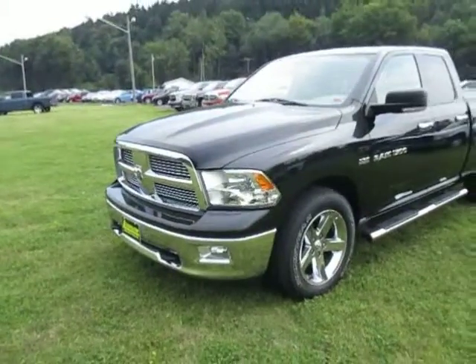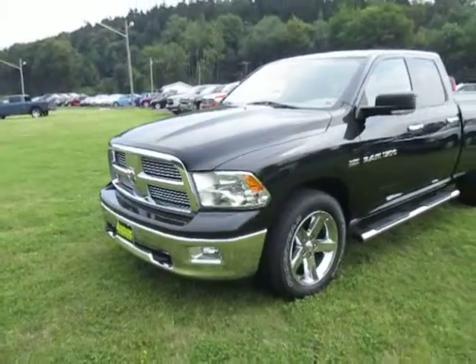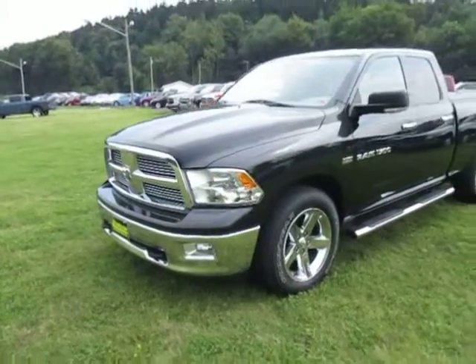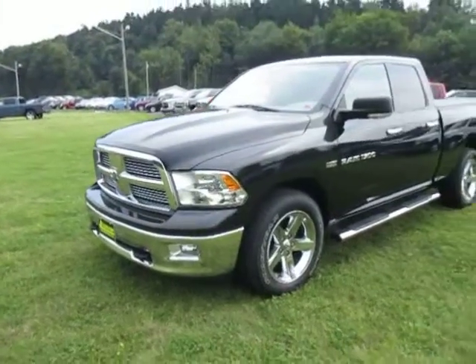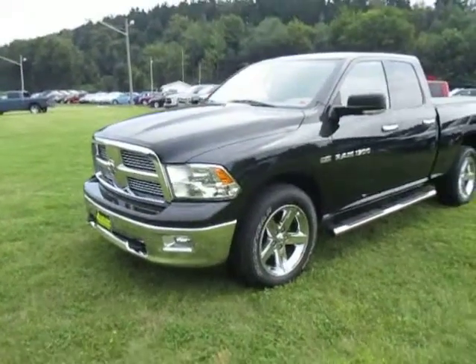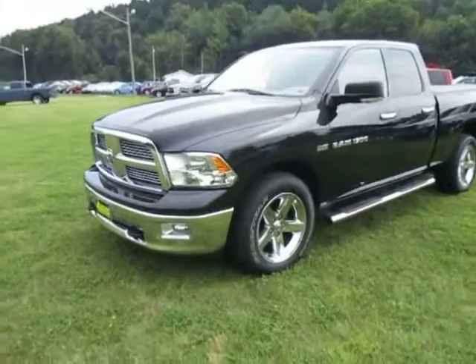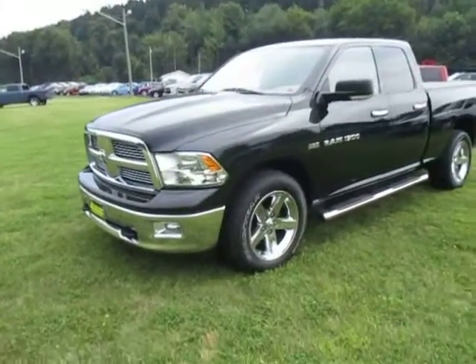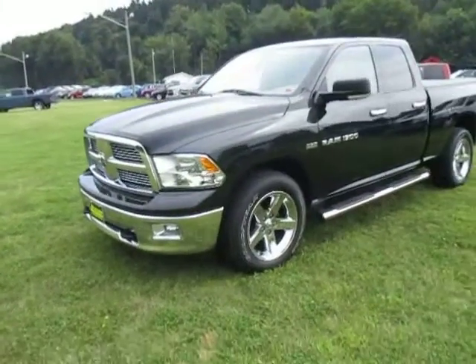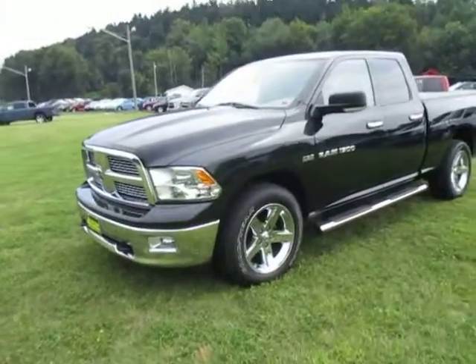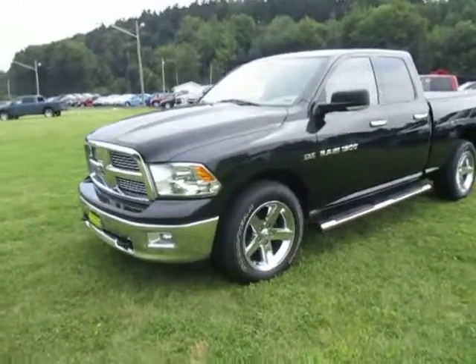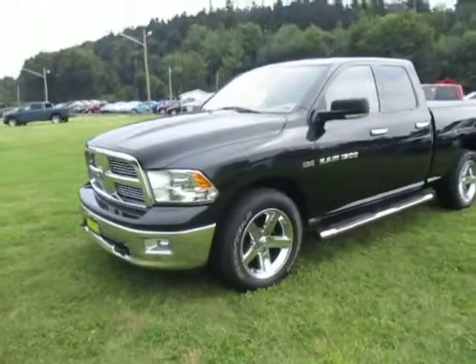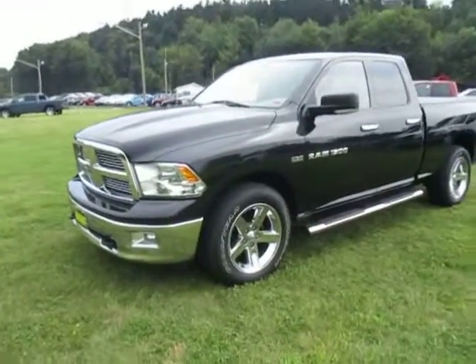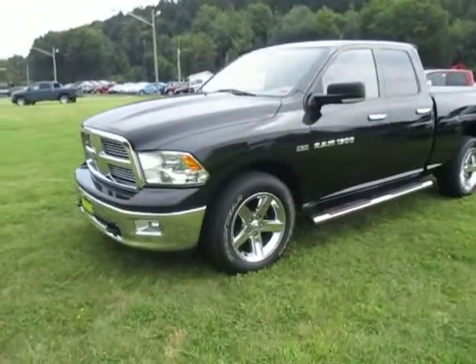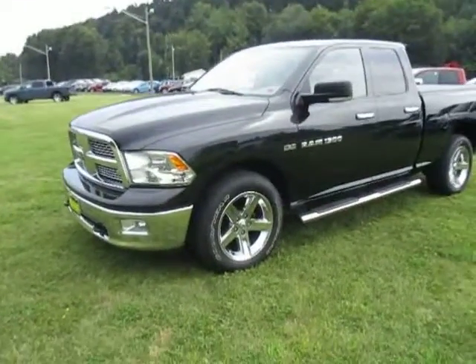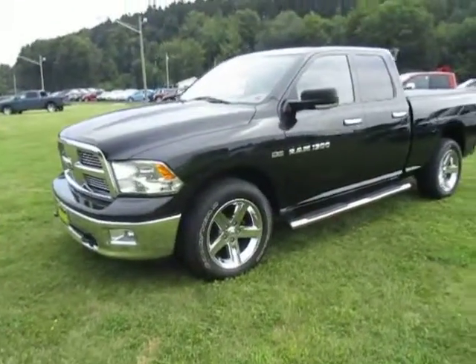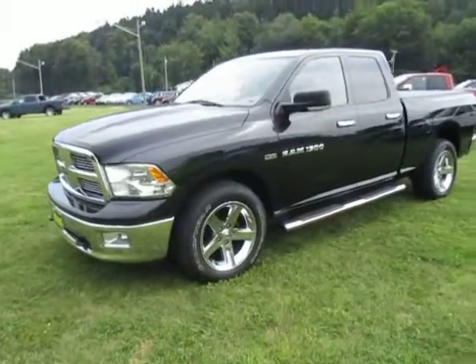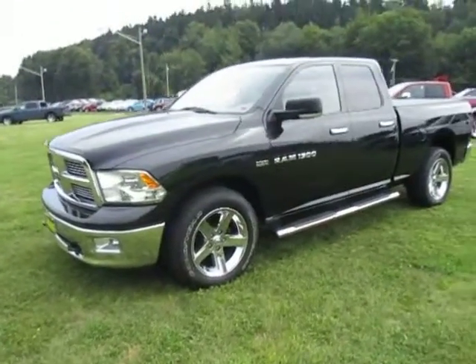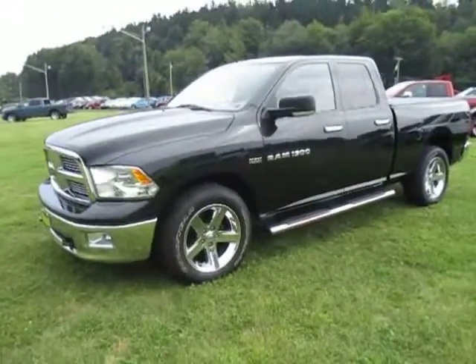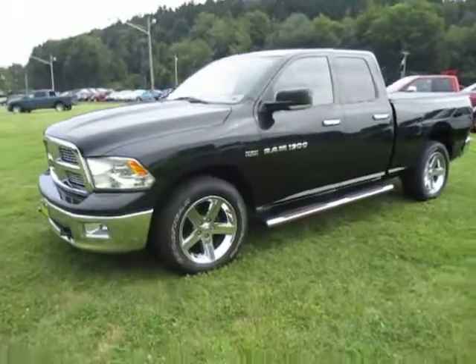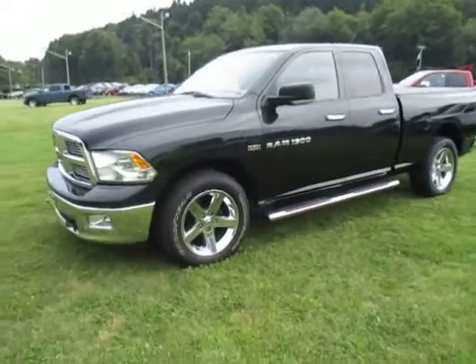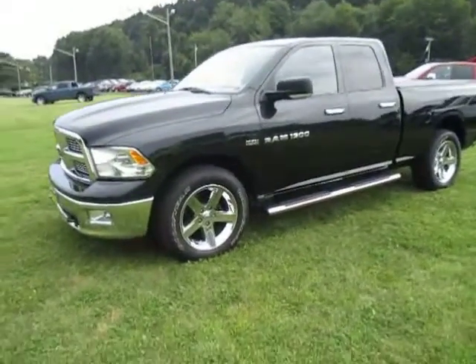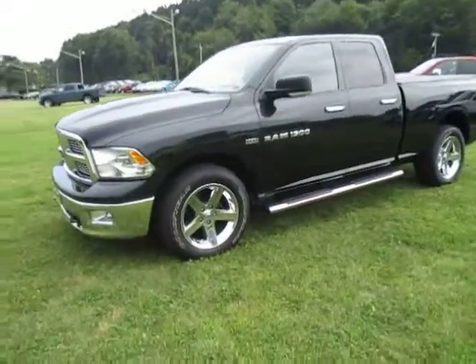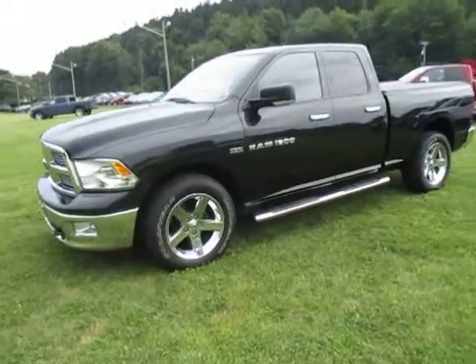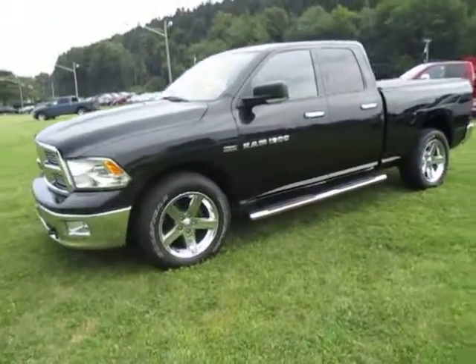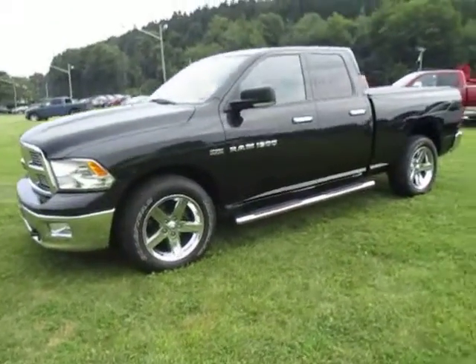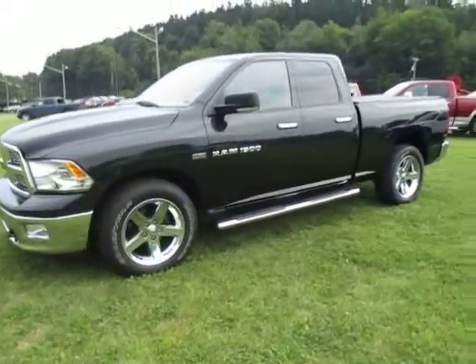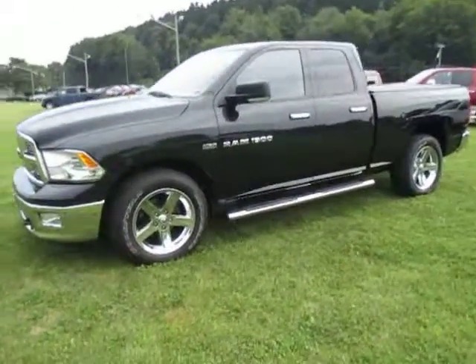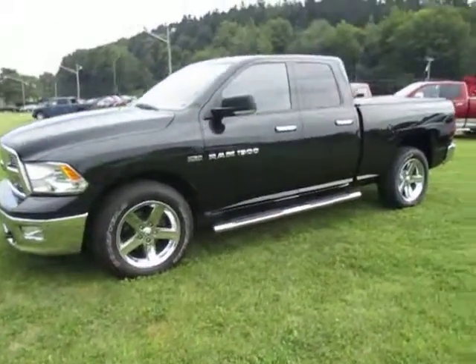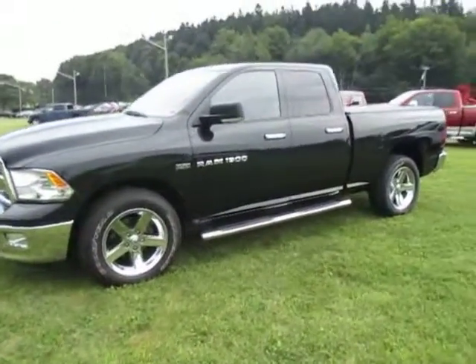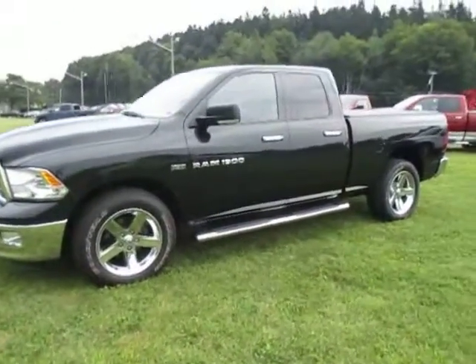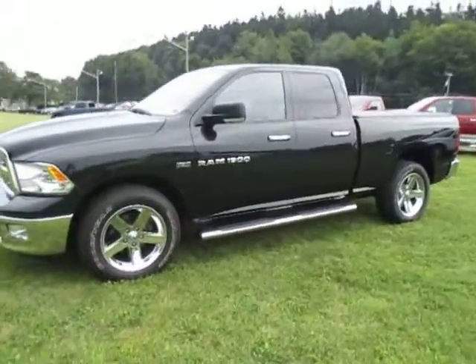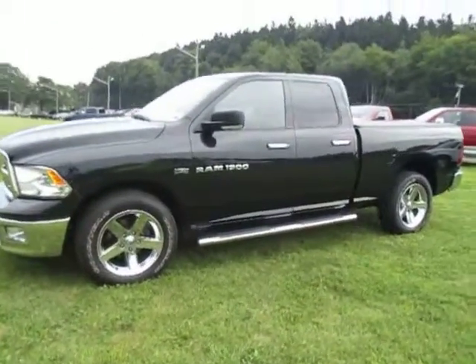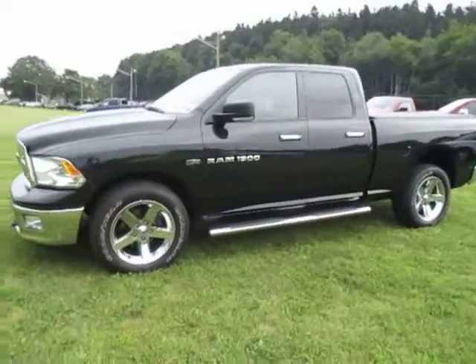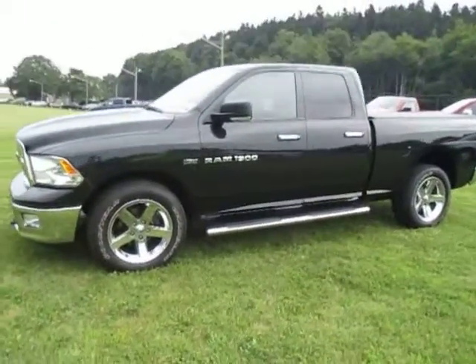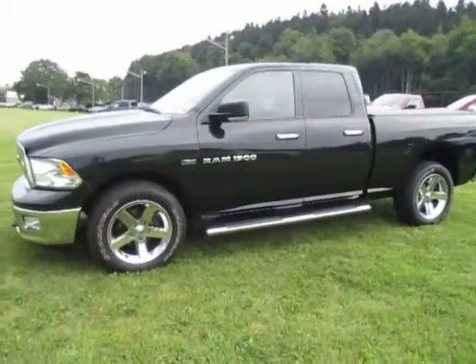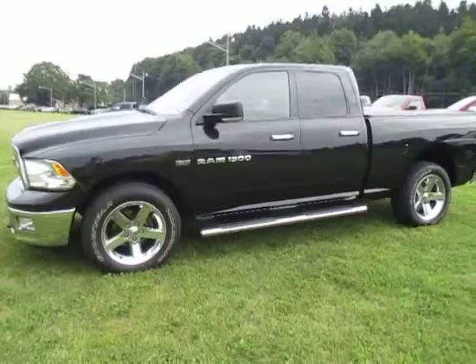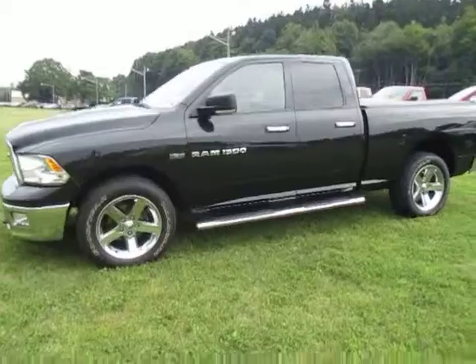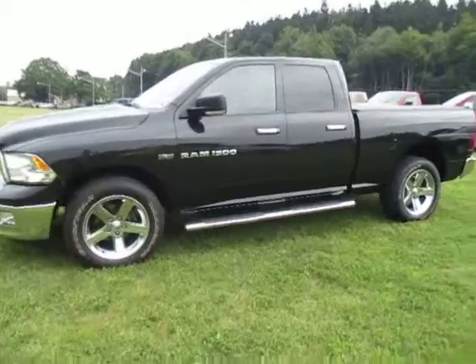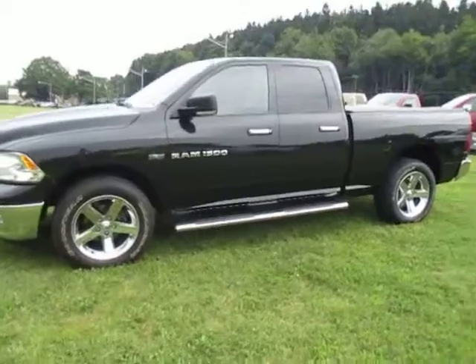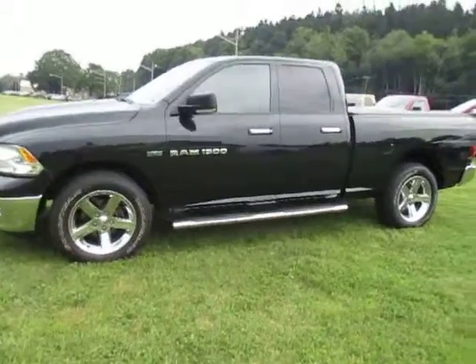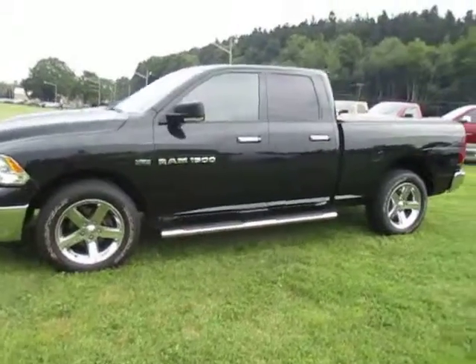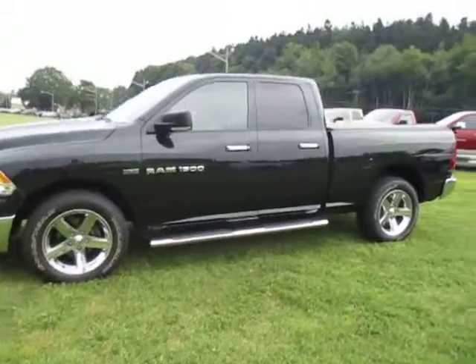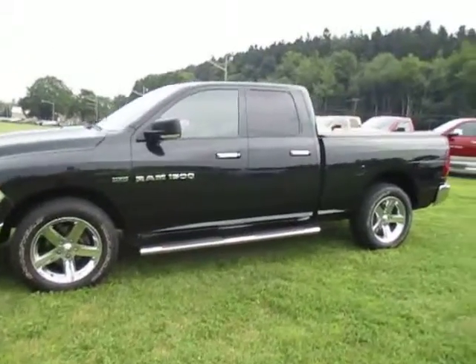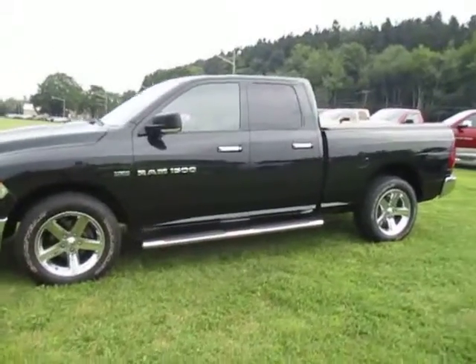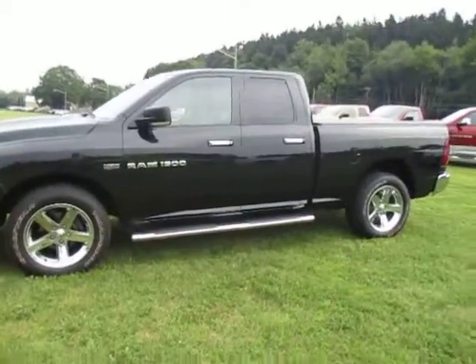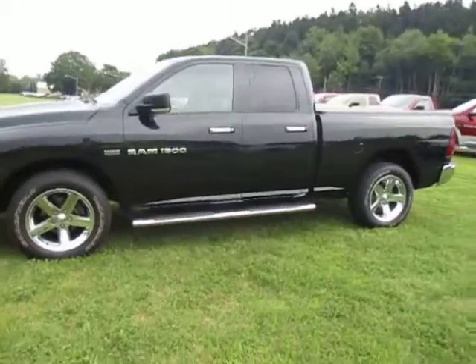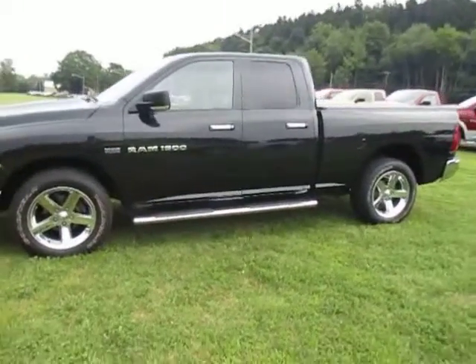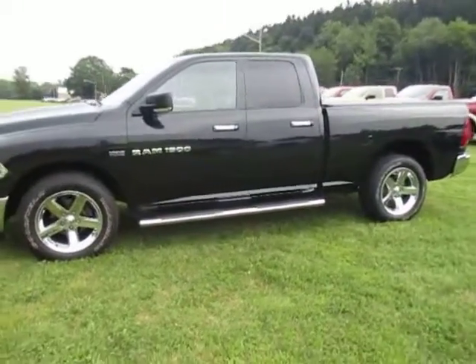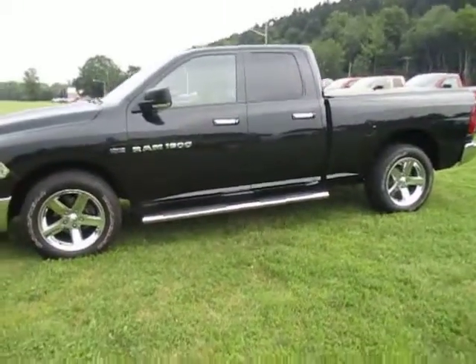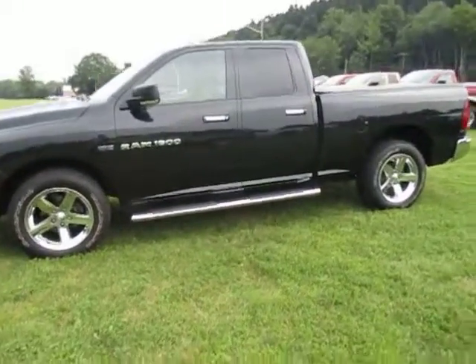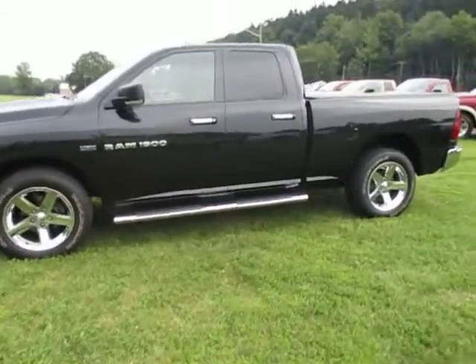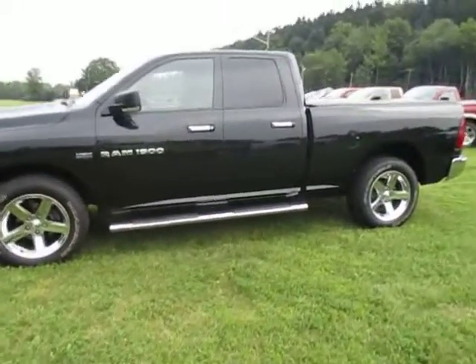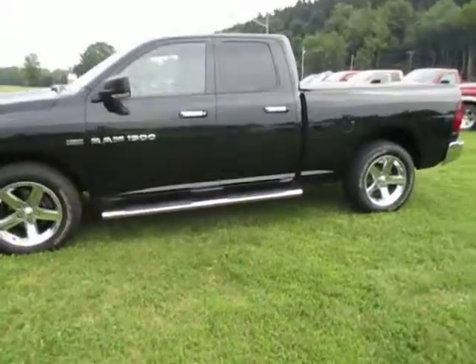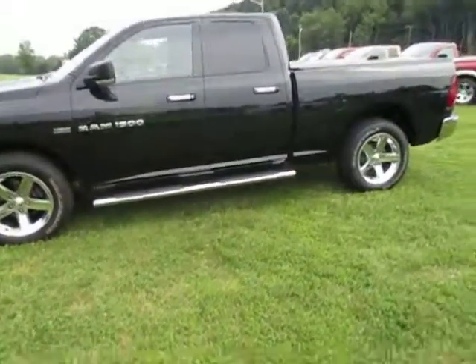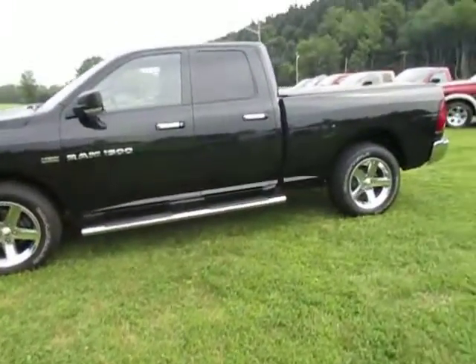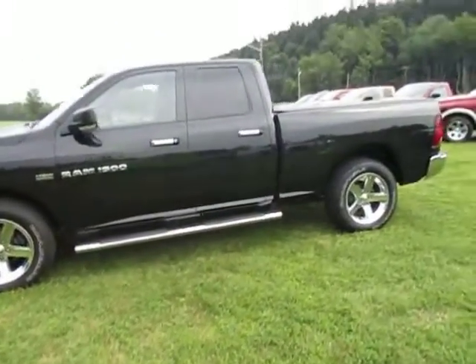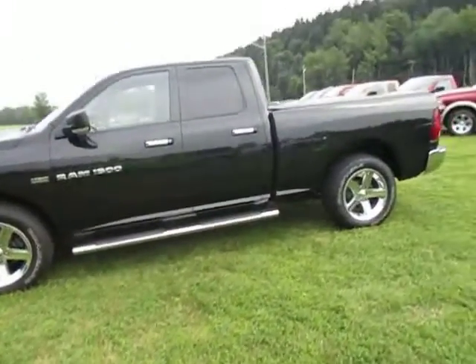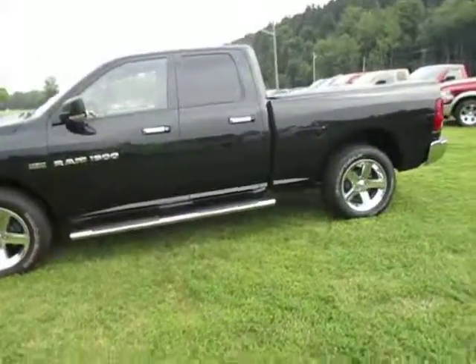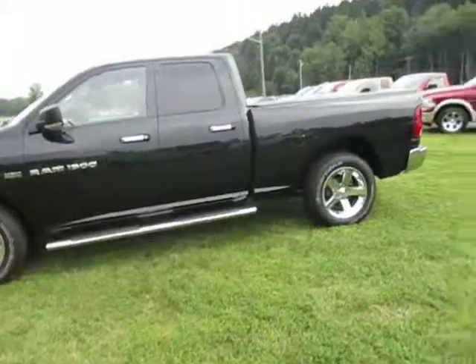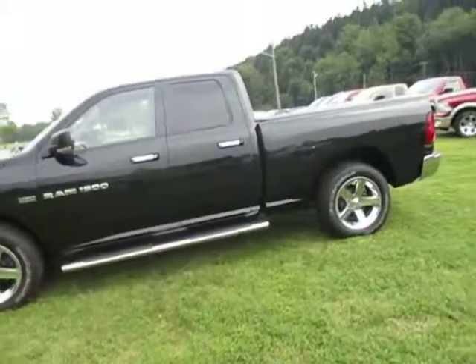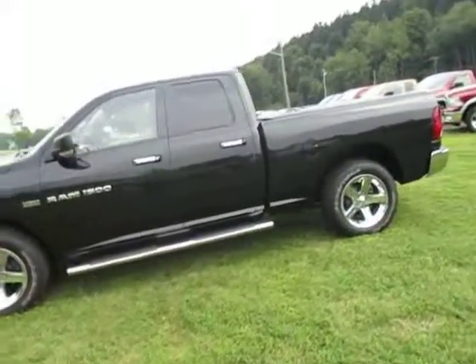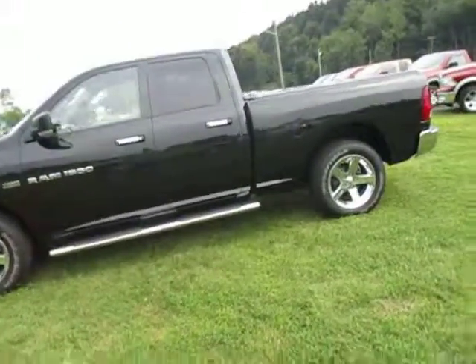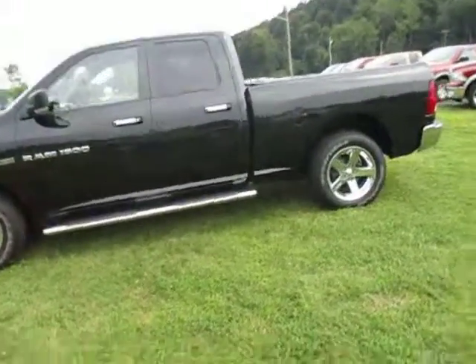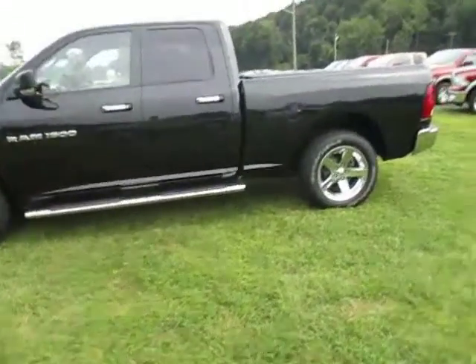Hey everyone, I'm over here at Lasord Chrysler Products in Sodus, New York looking at a used 2011 Dodge Ram 1500 in black.